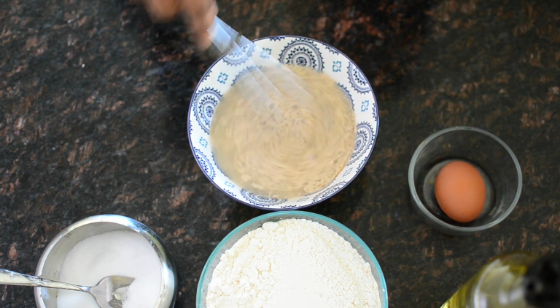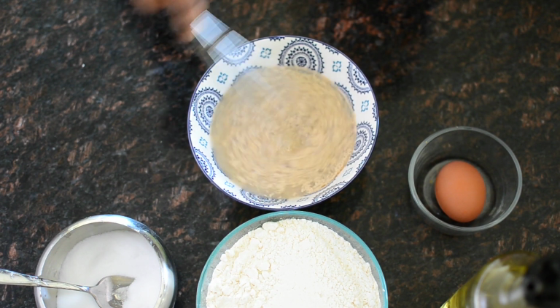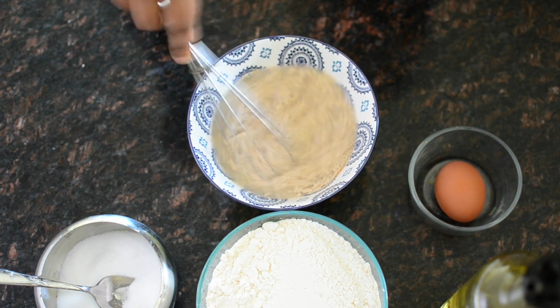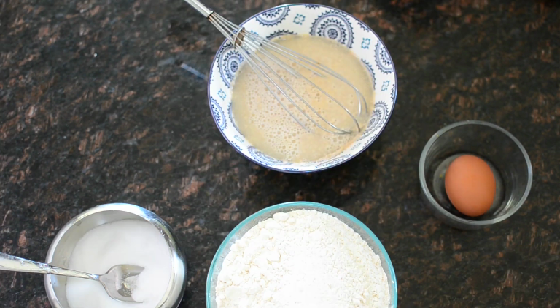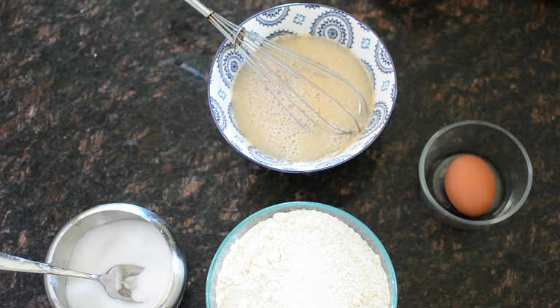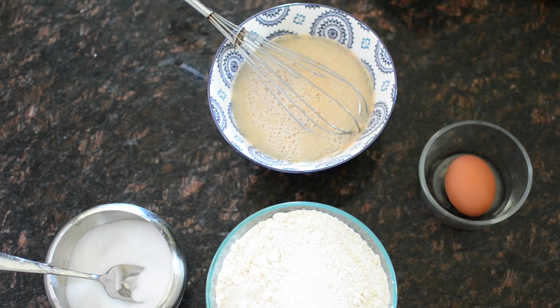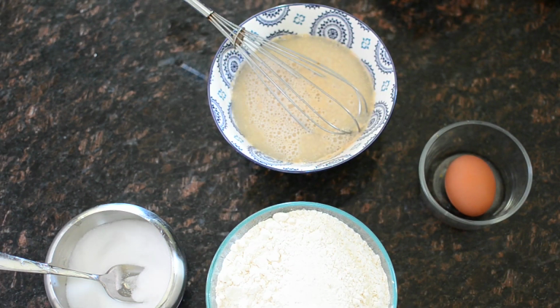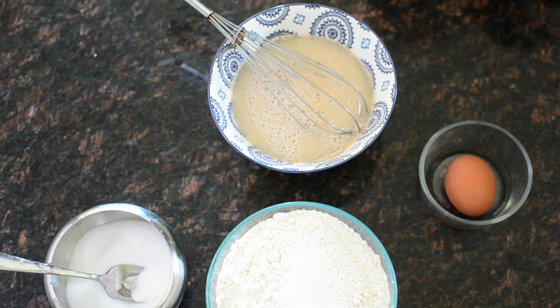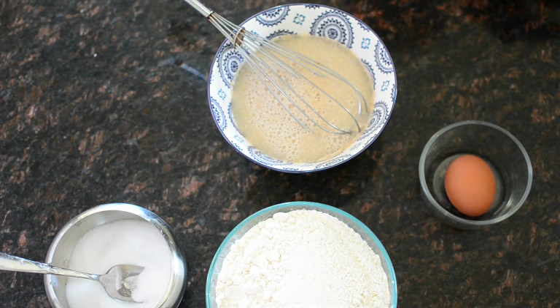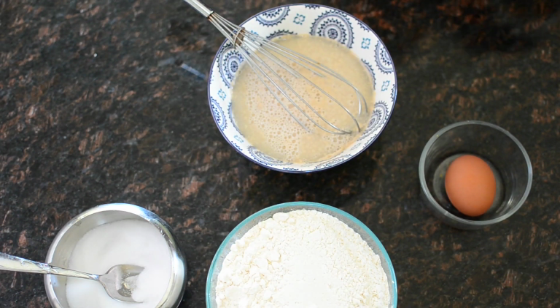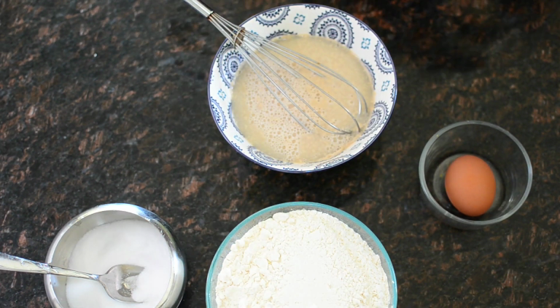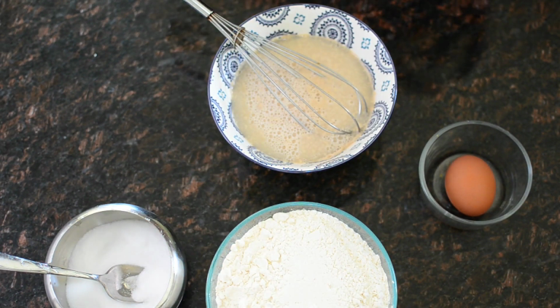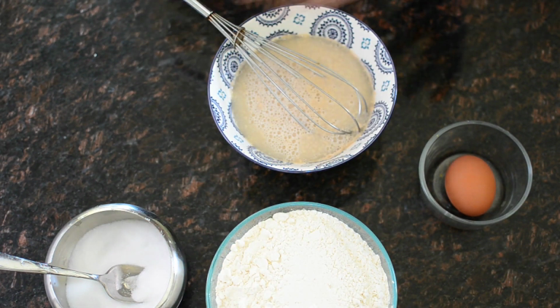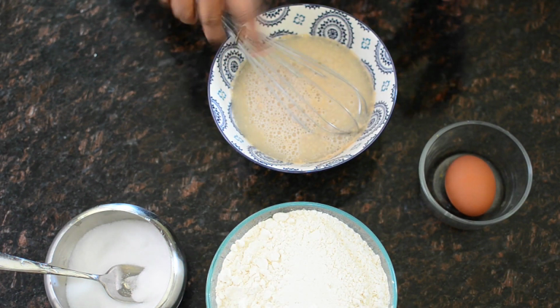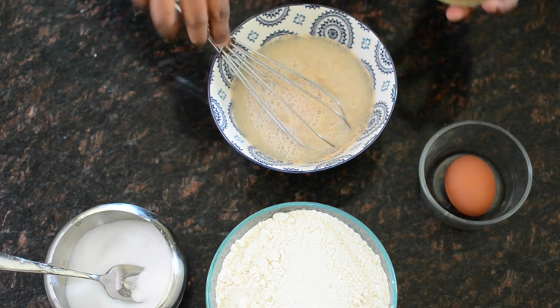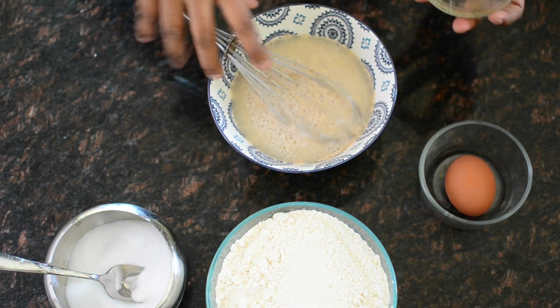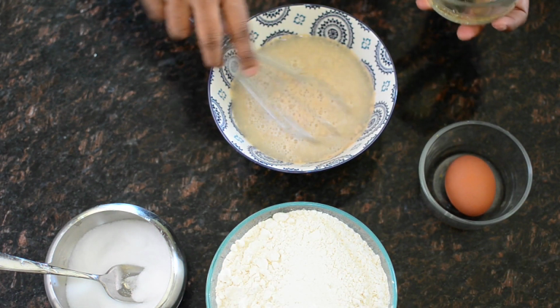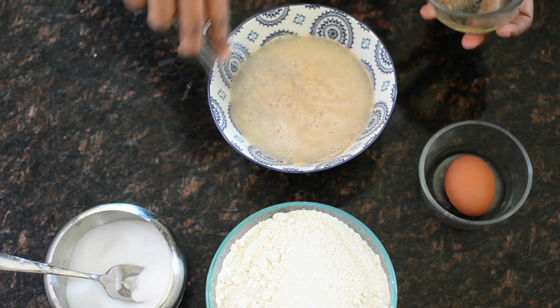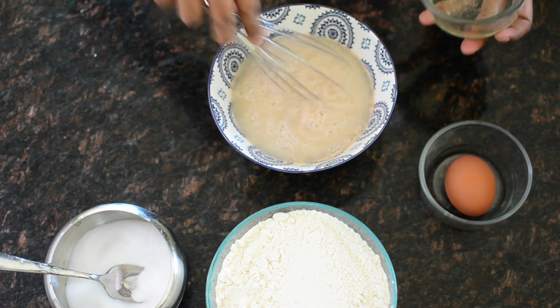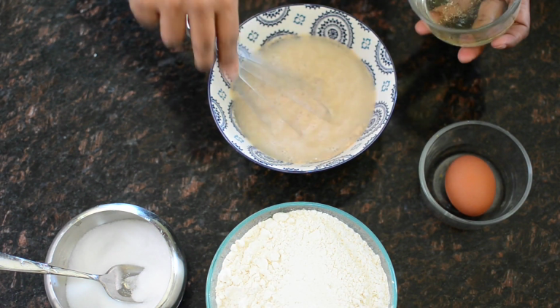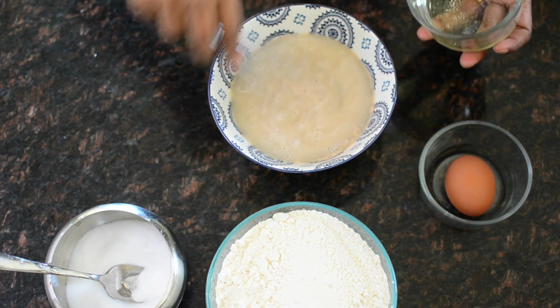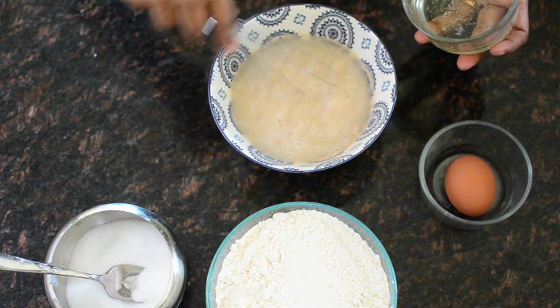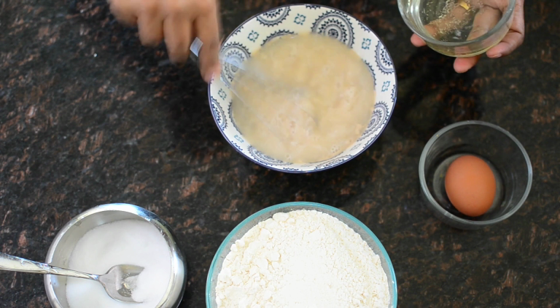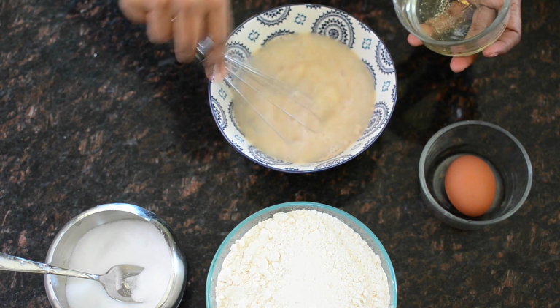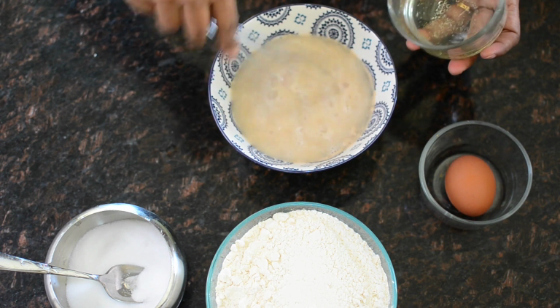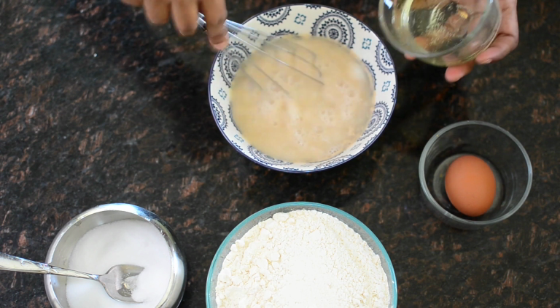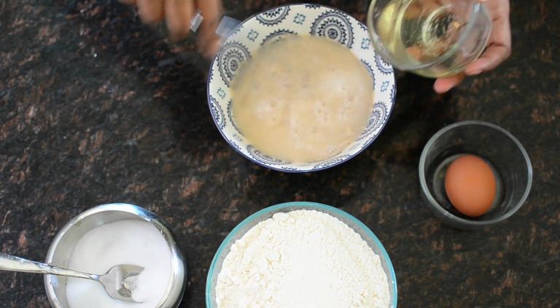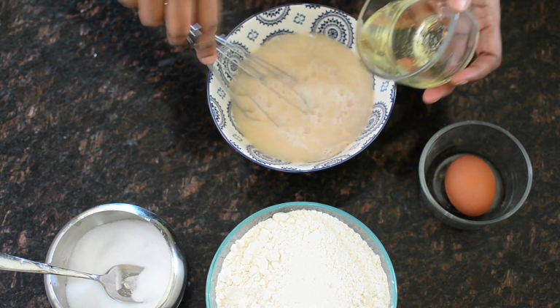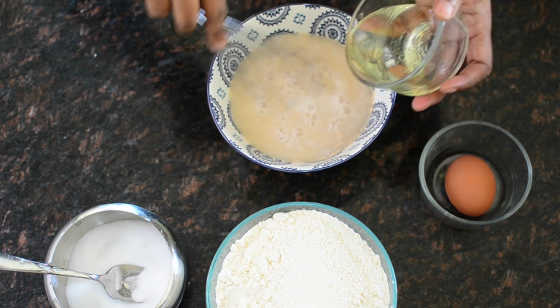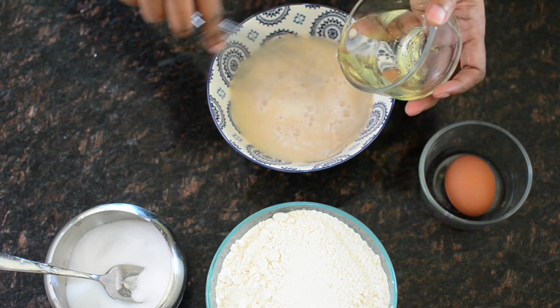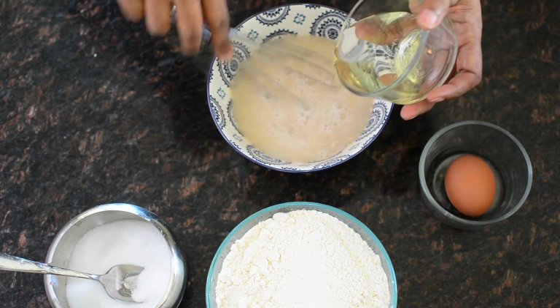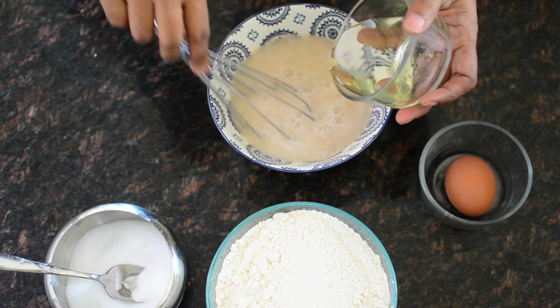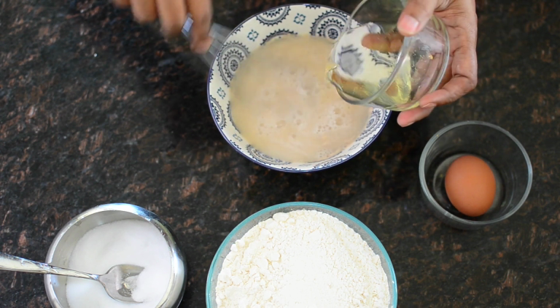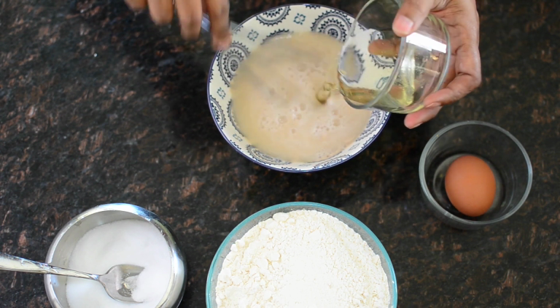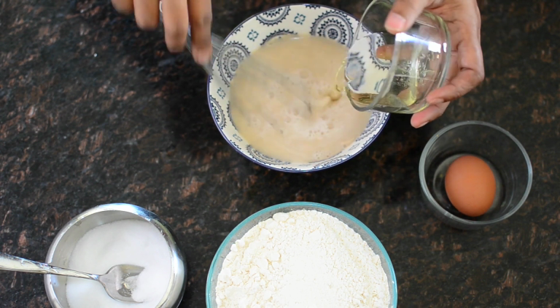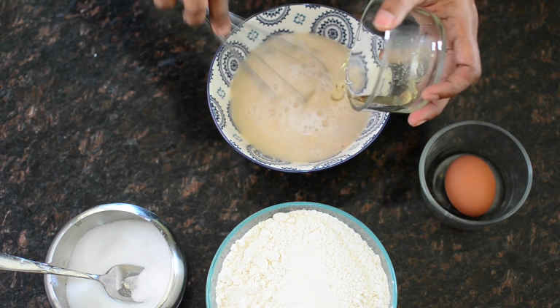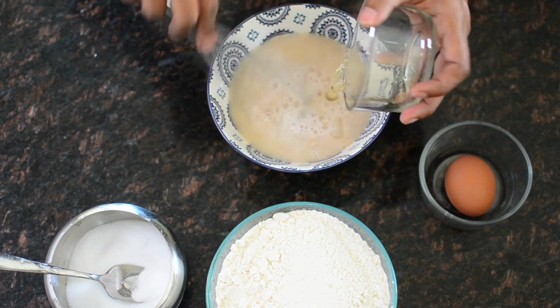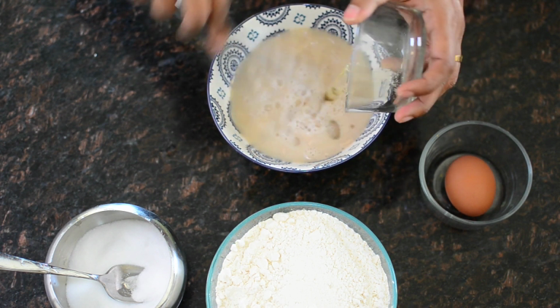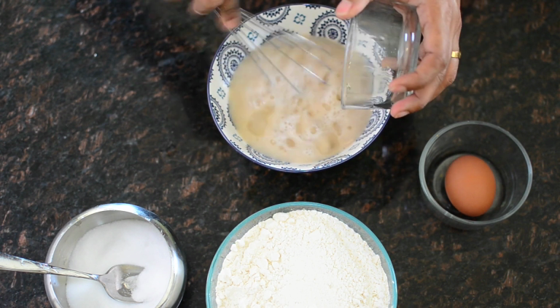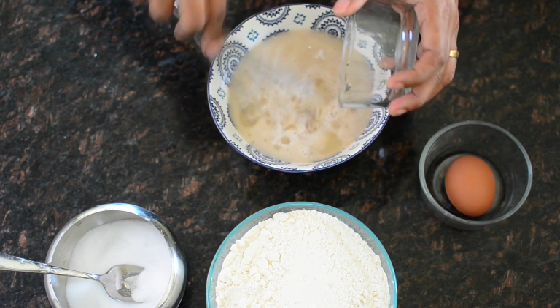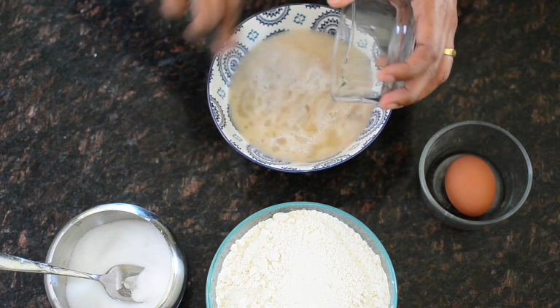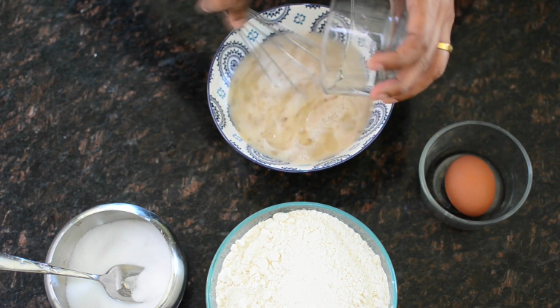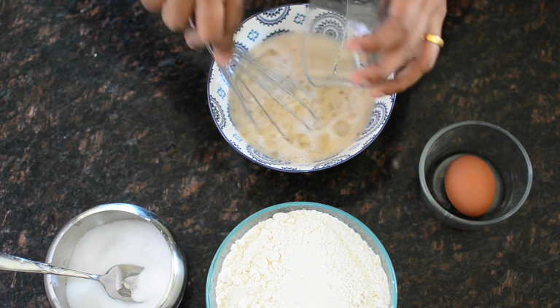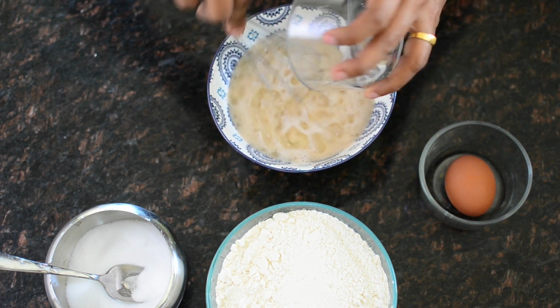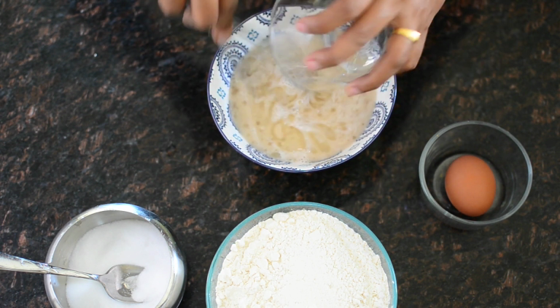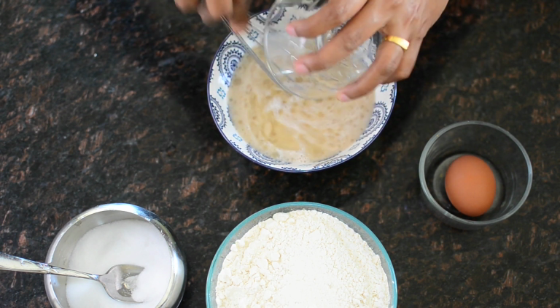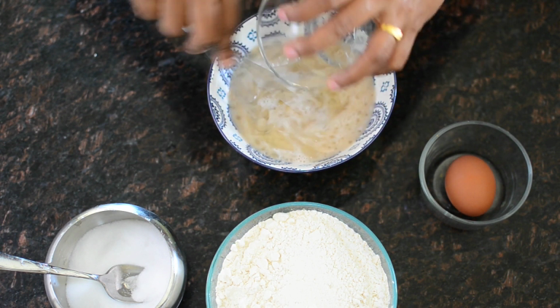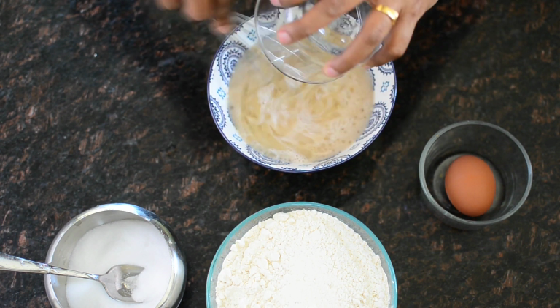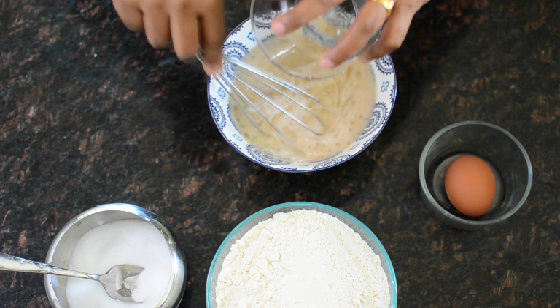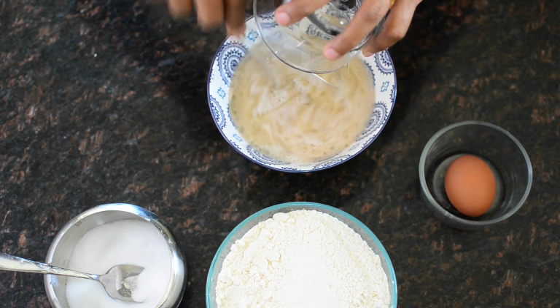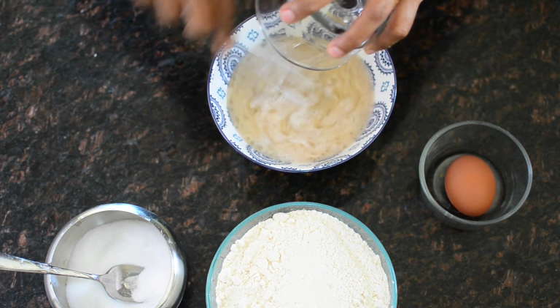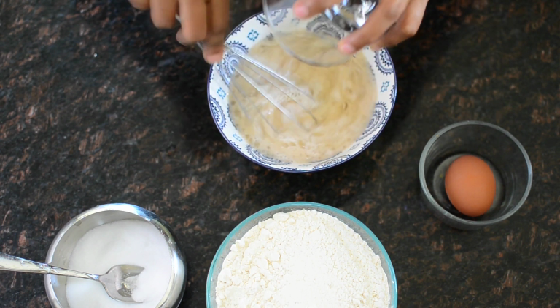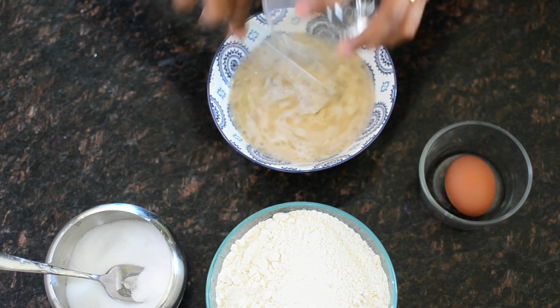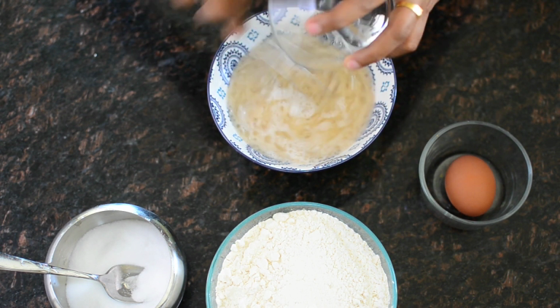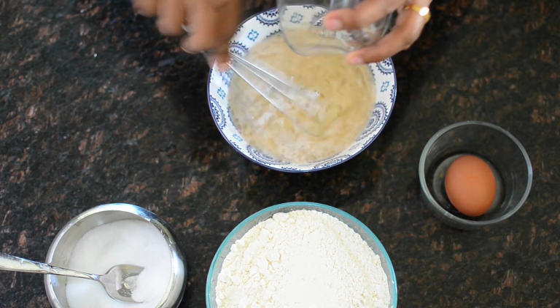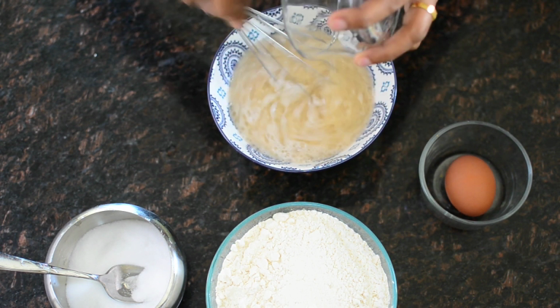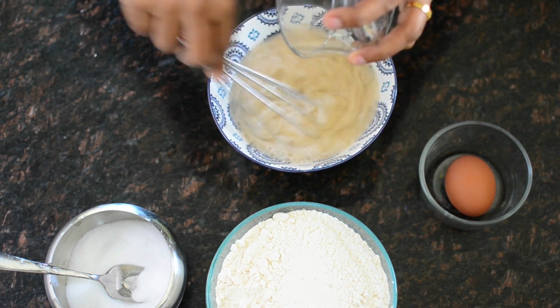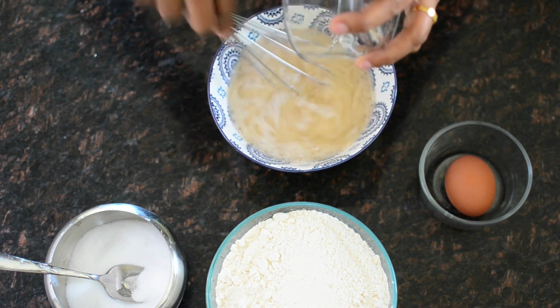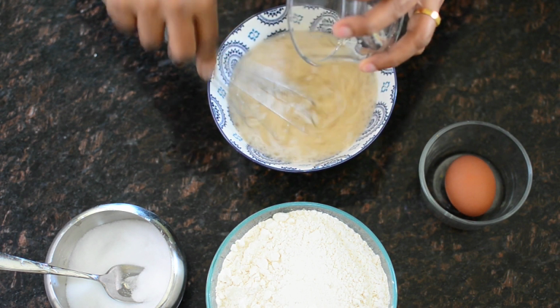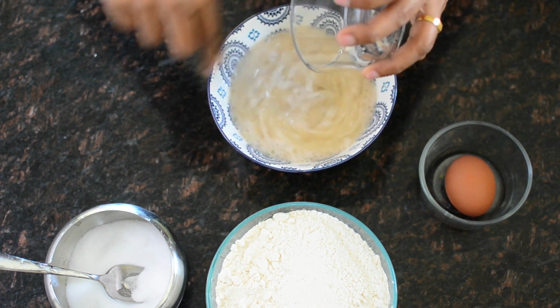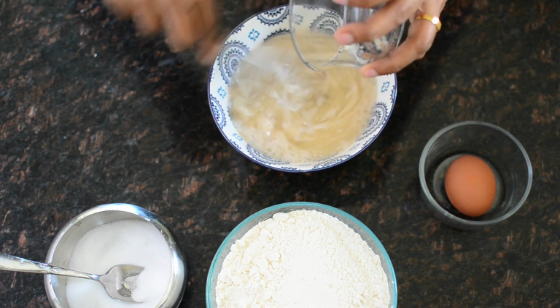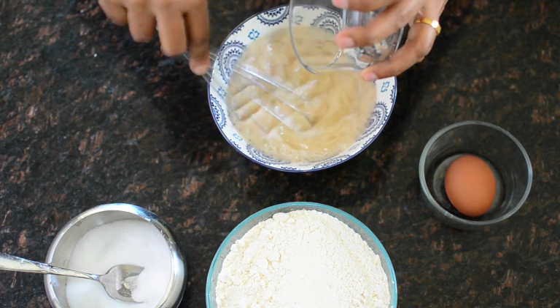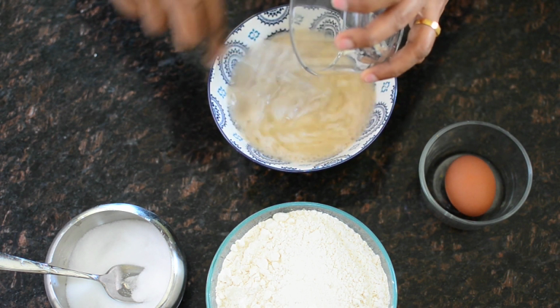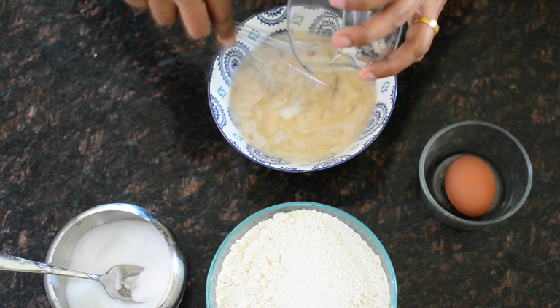Now we add vegetable oil, 1 teaspoon of mixed oil, and salt as well. 1 teaspoon of maida. About 10 minutes.